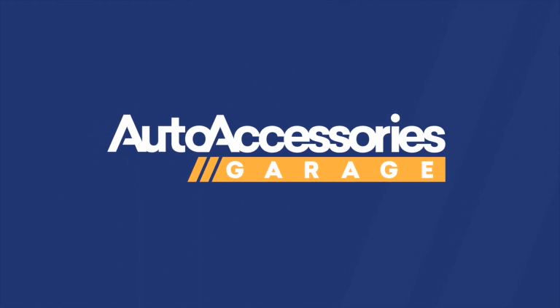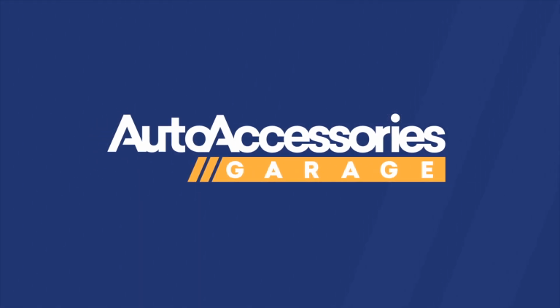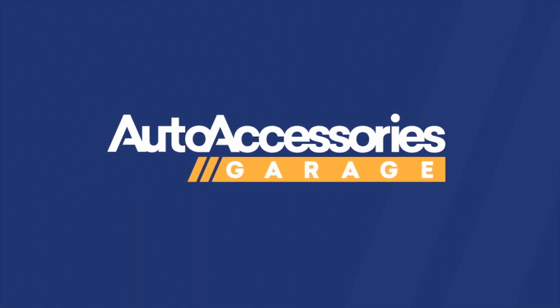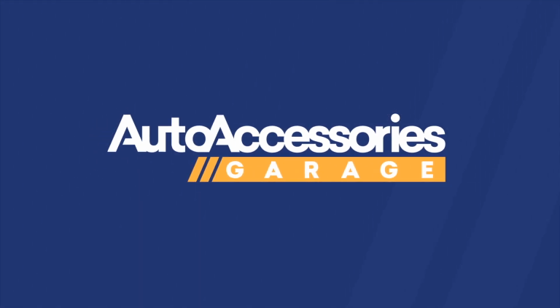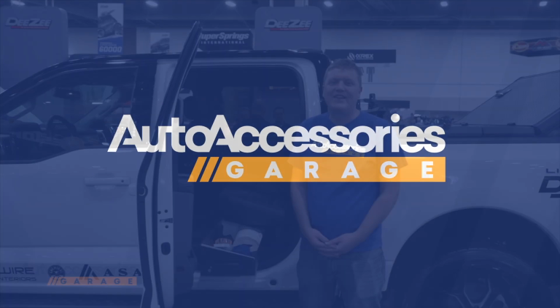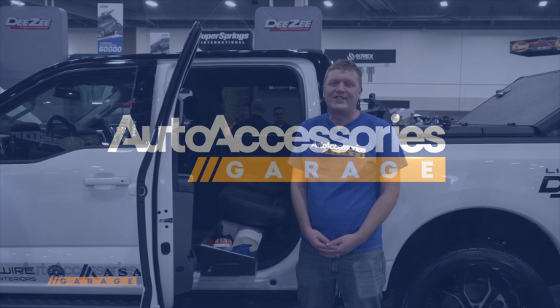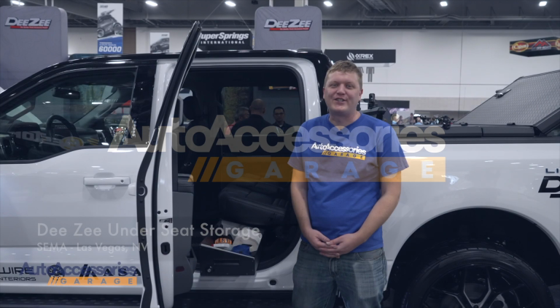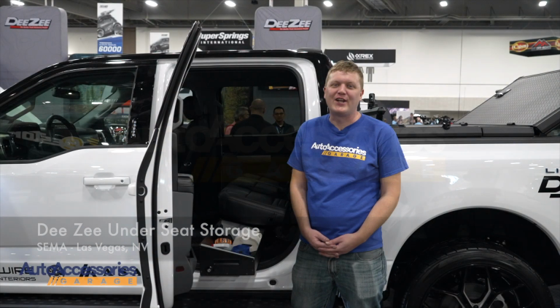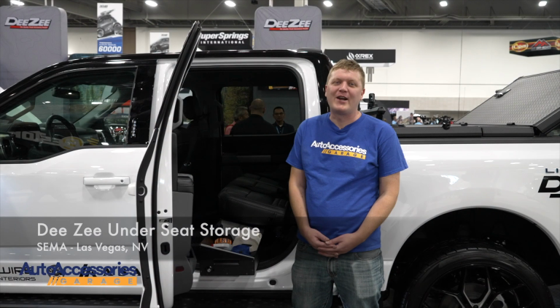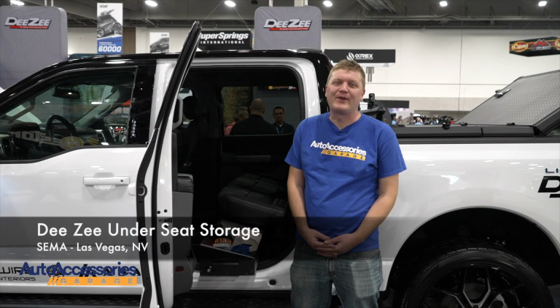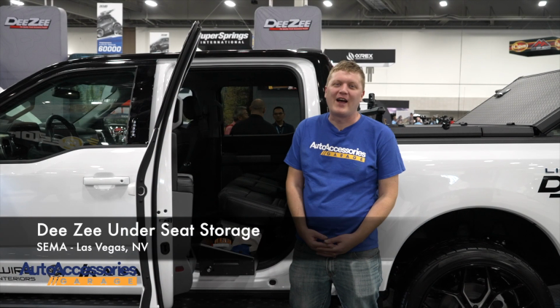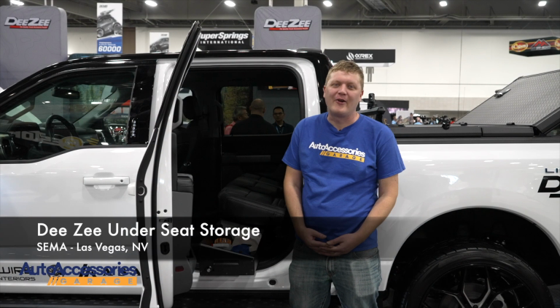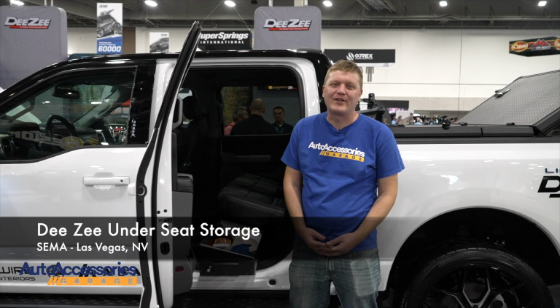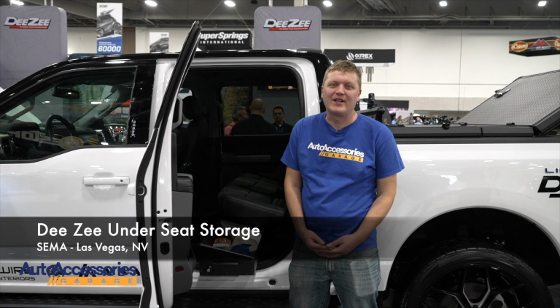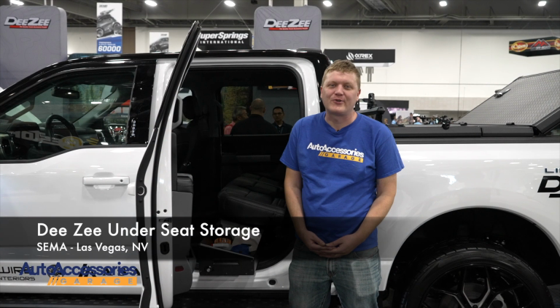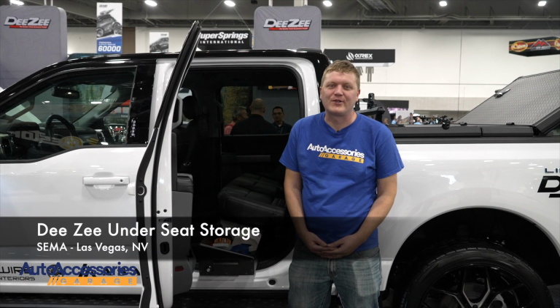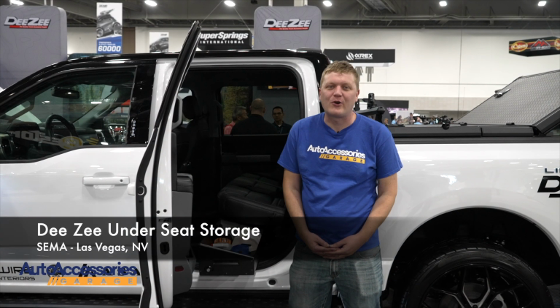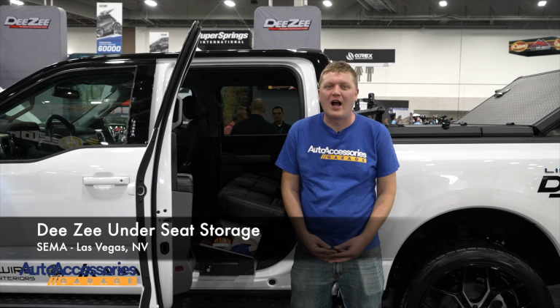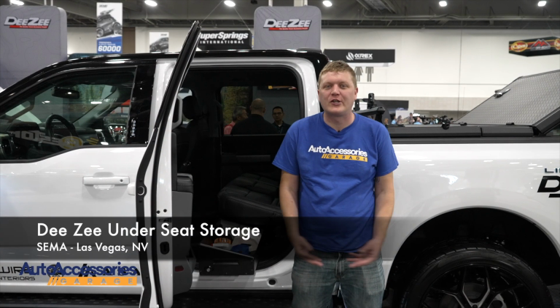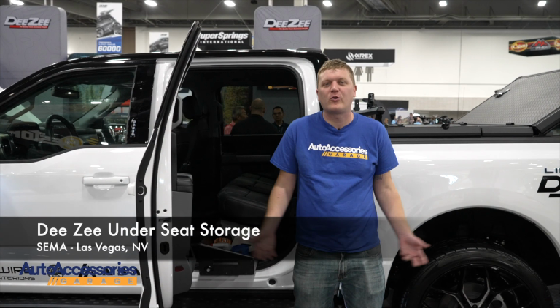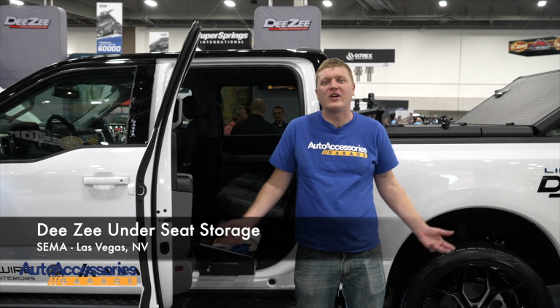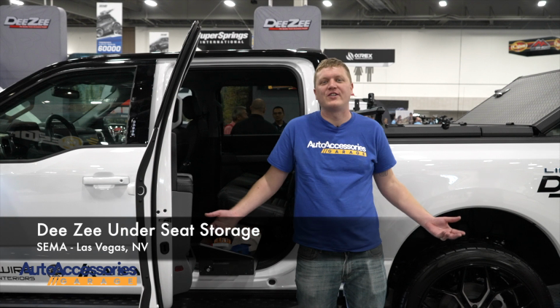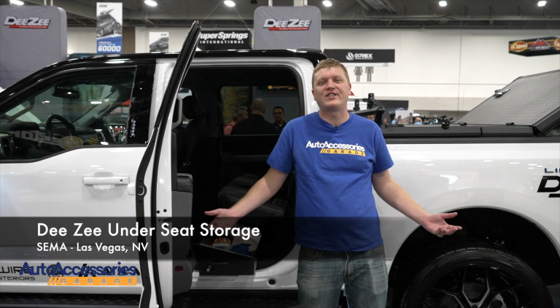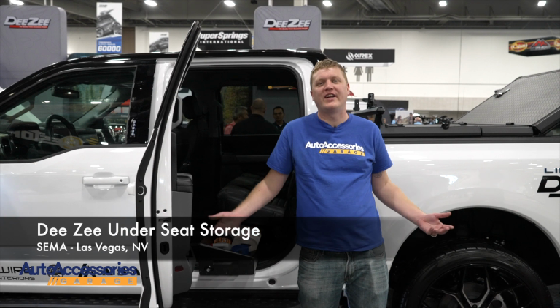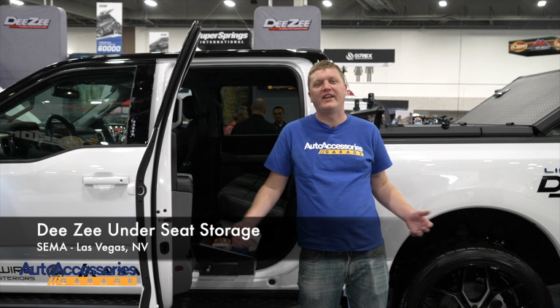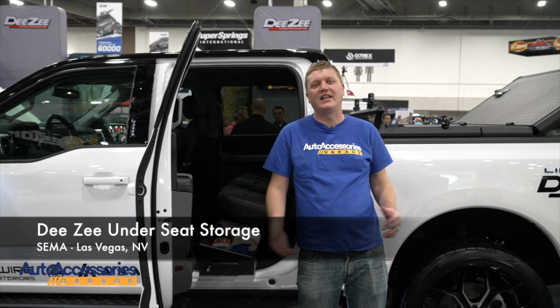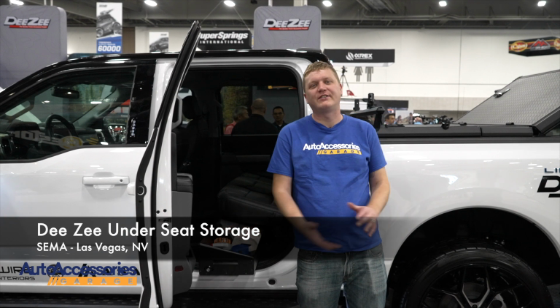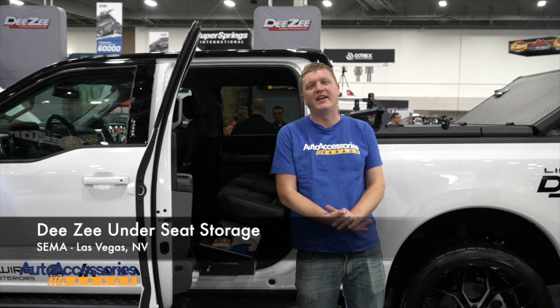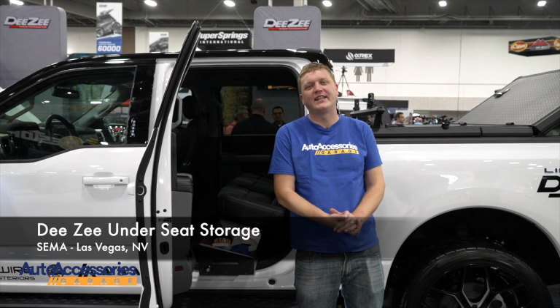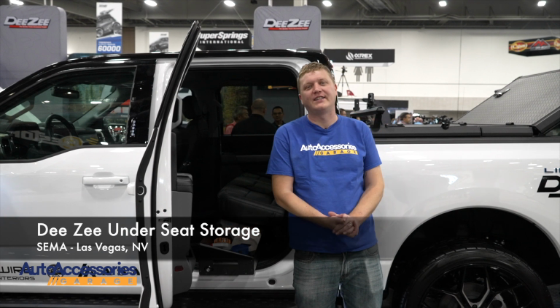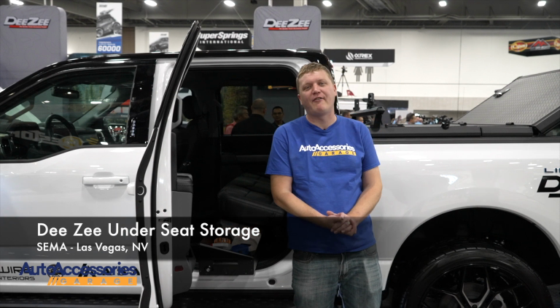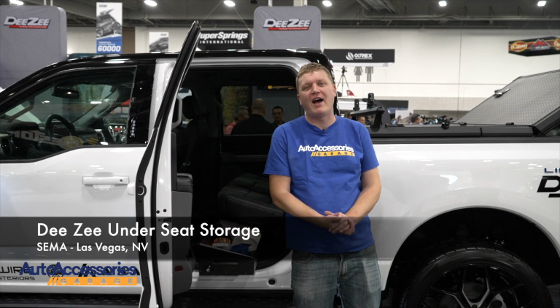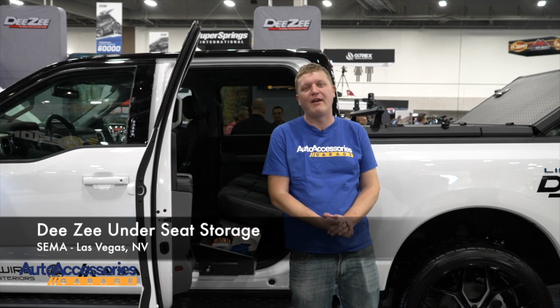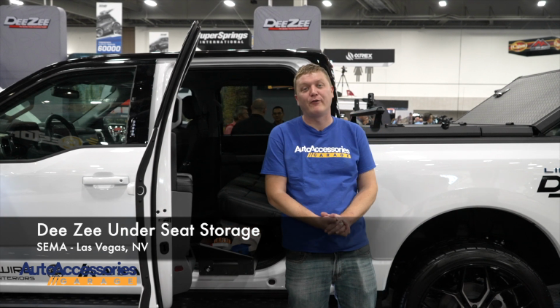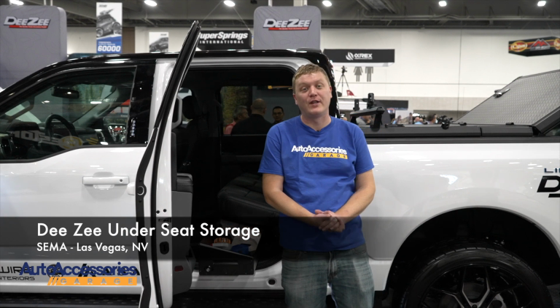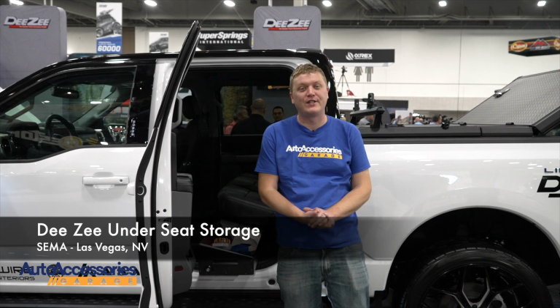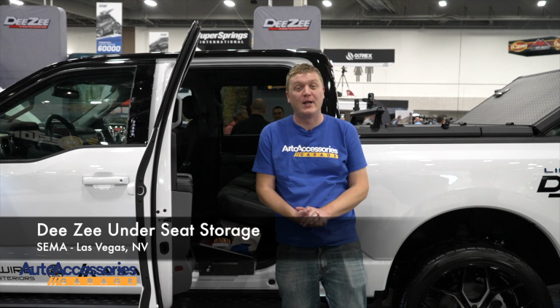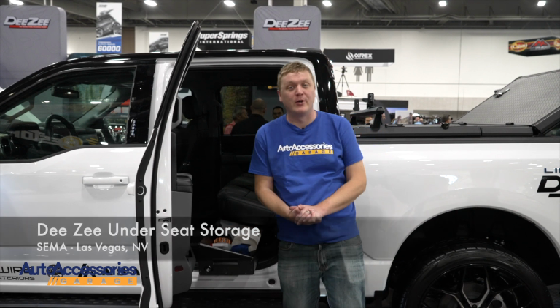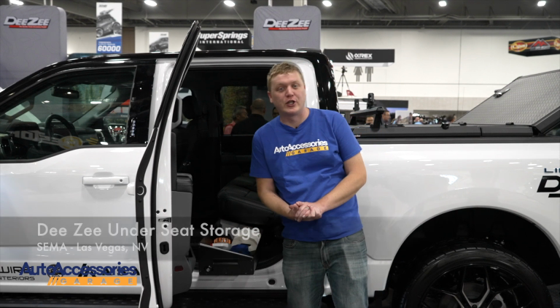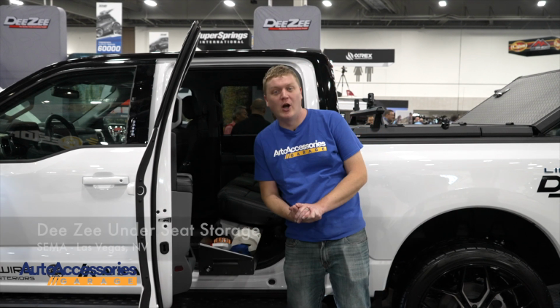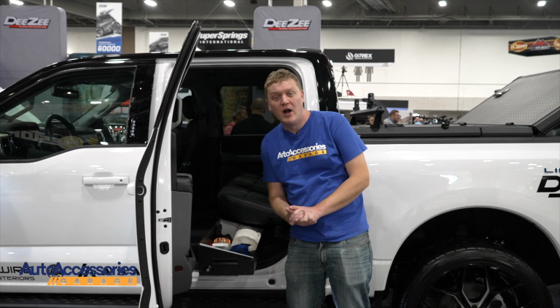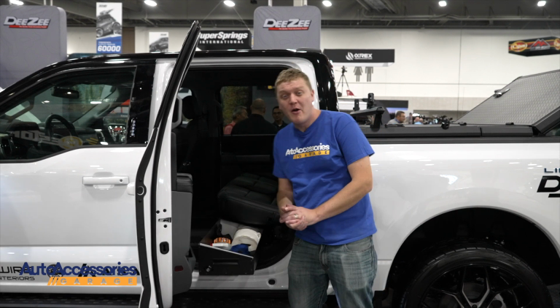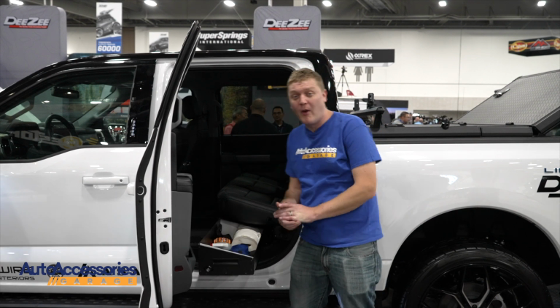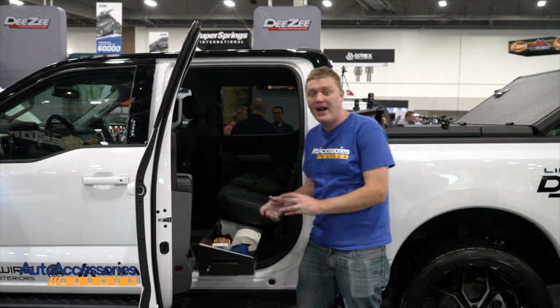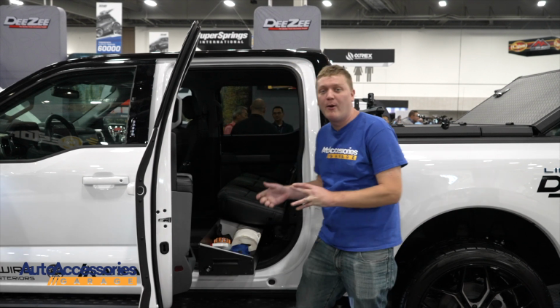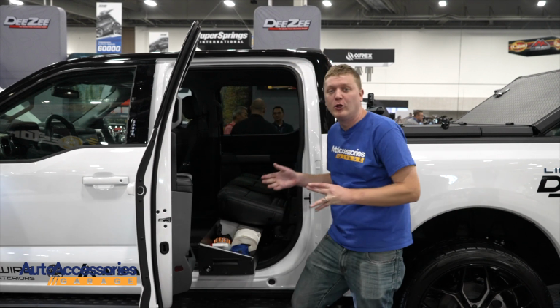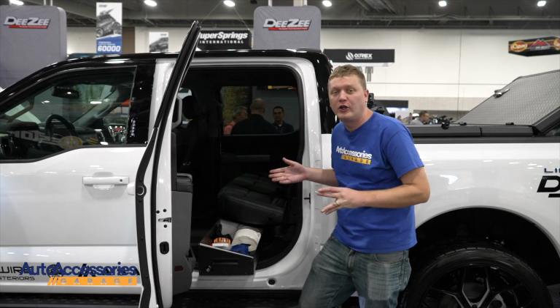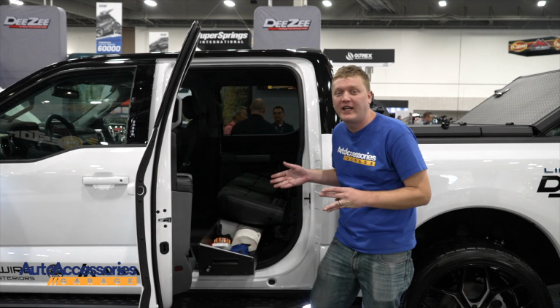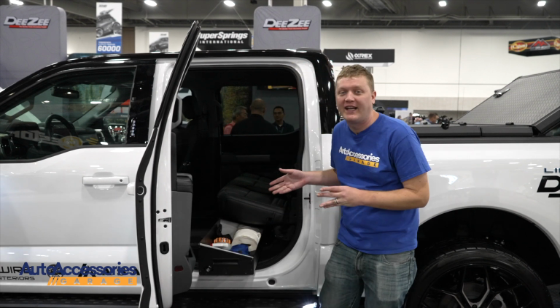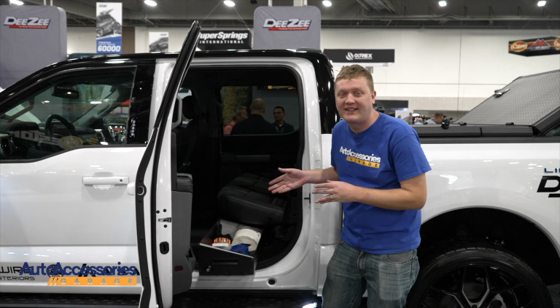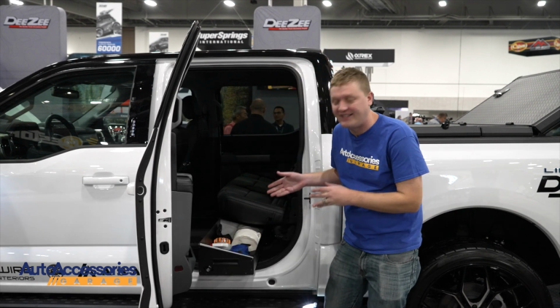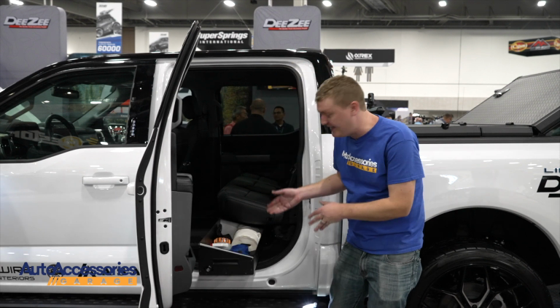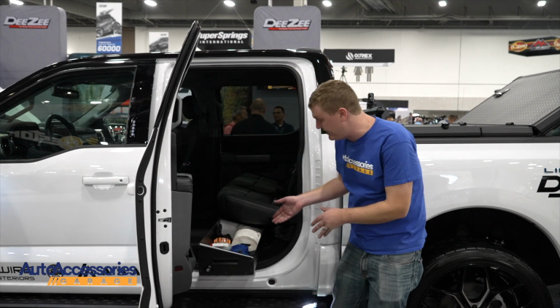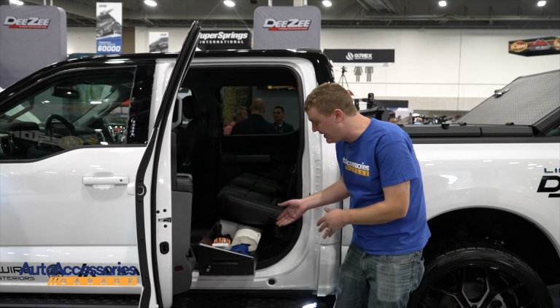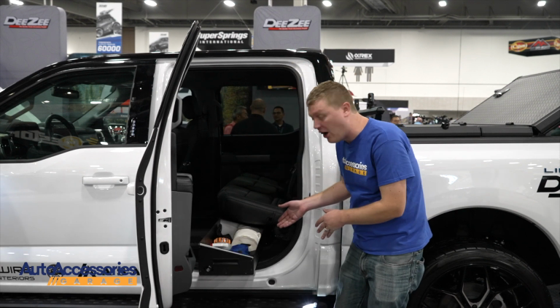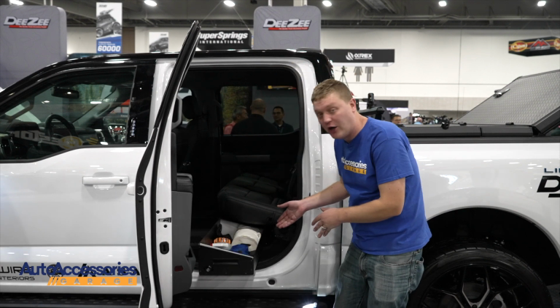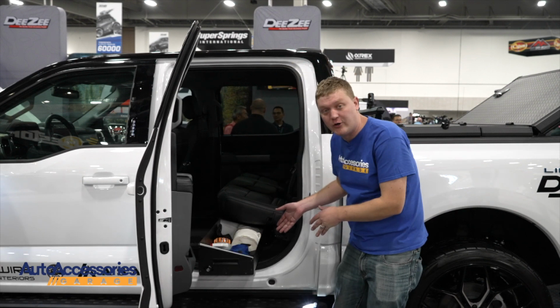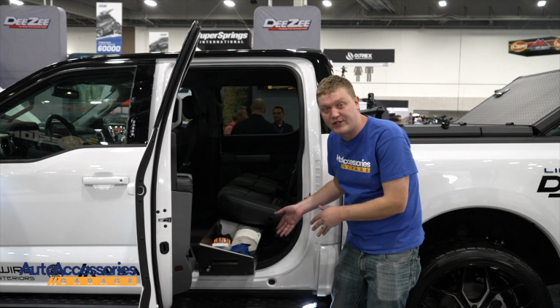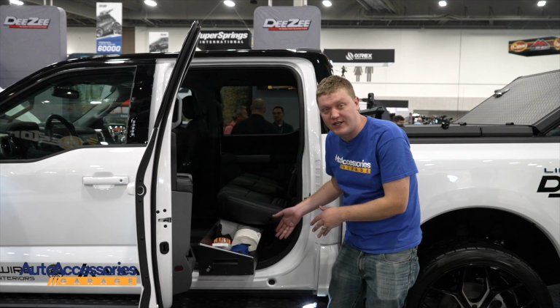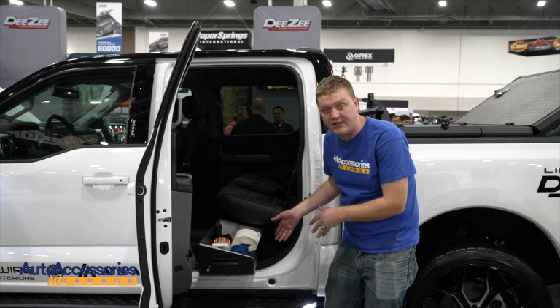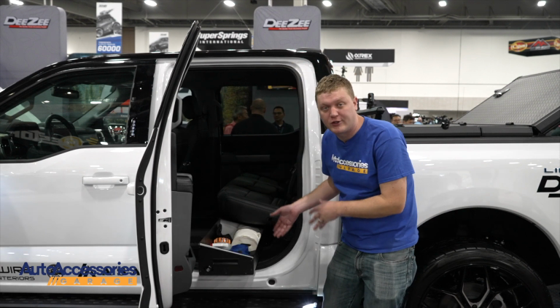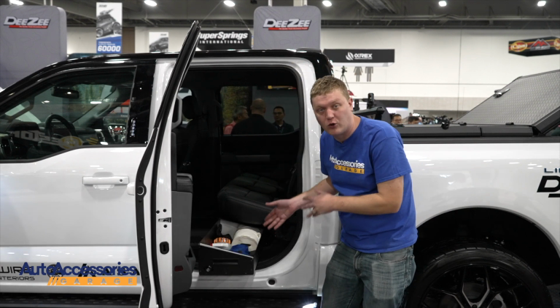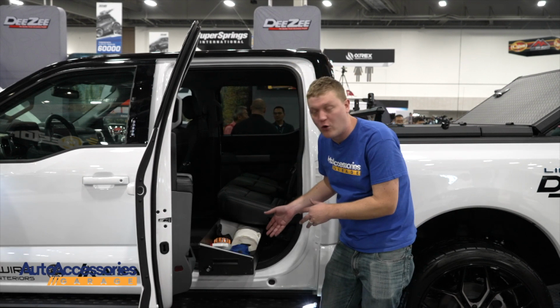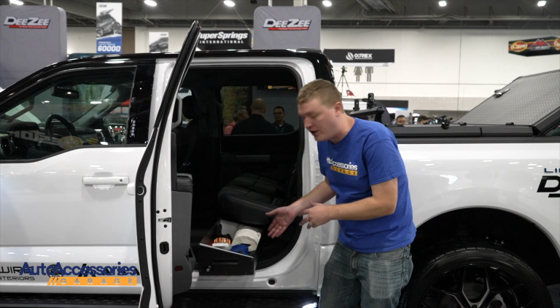Hey, this is Jake with Auto Accessories Garage. We're here in sunny Las Vegas, Nevada for the SEMA show. Right now we're looking at the DZ under seat storage.